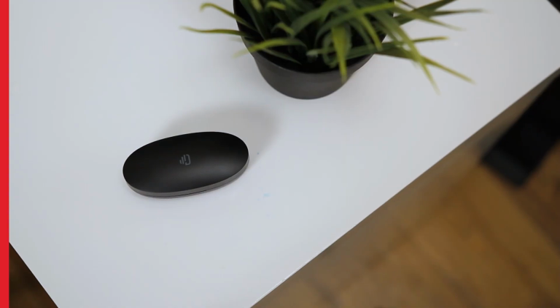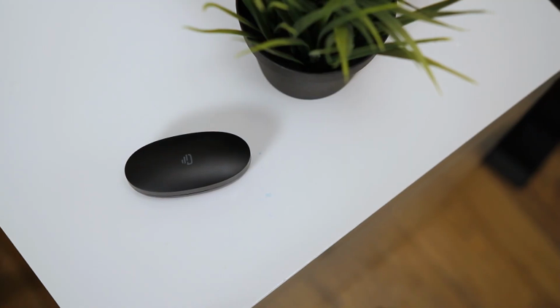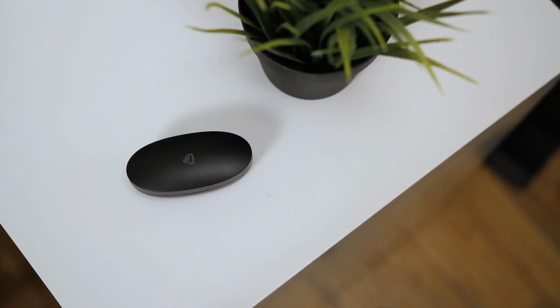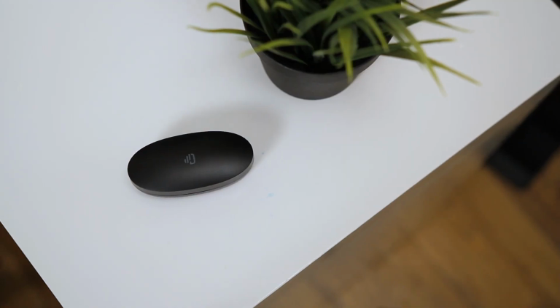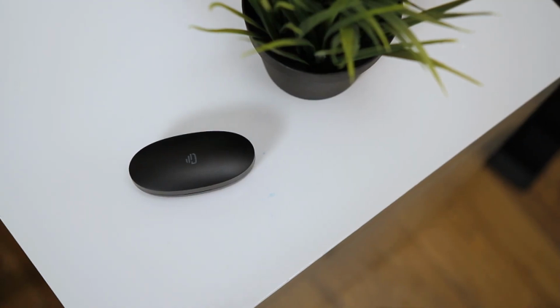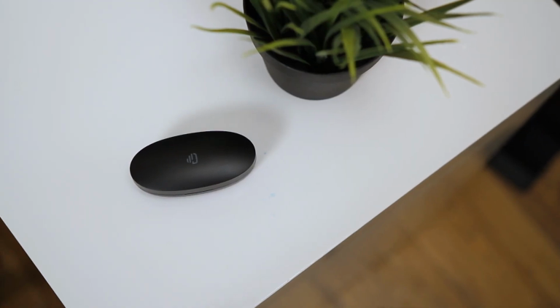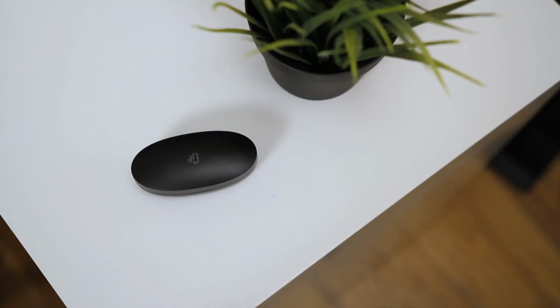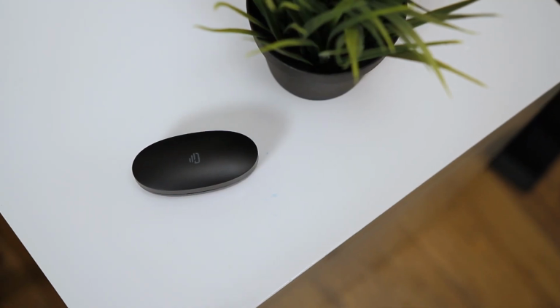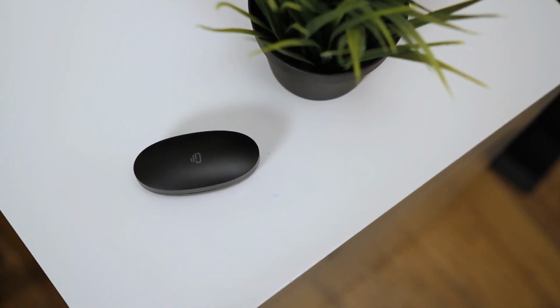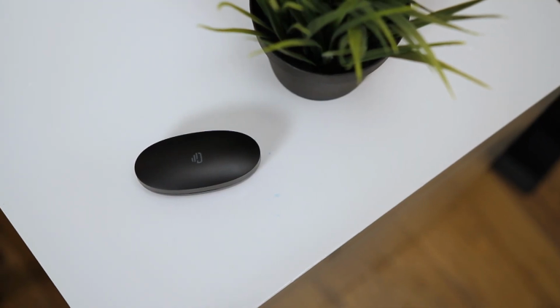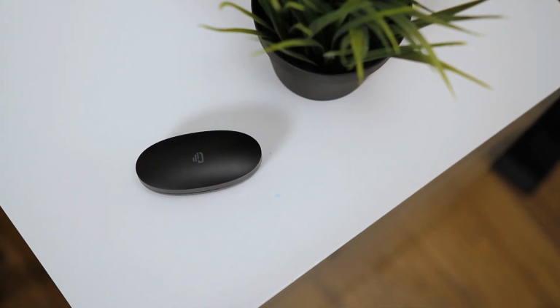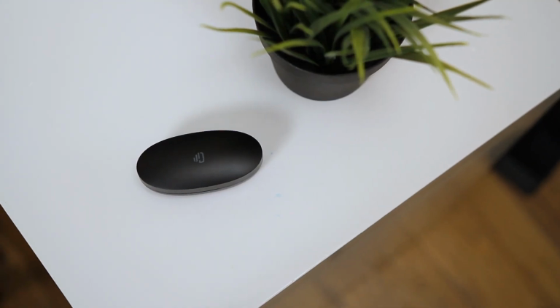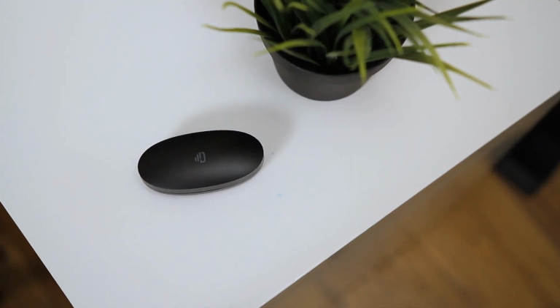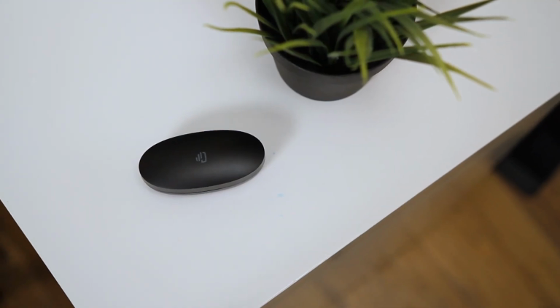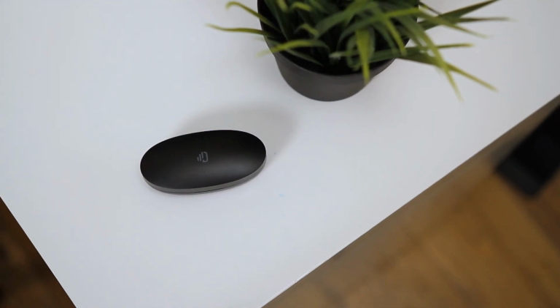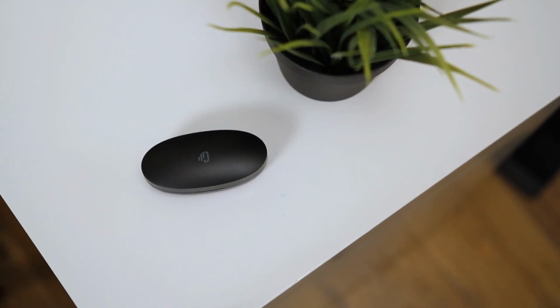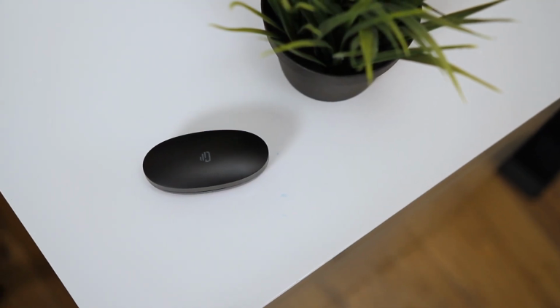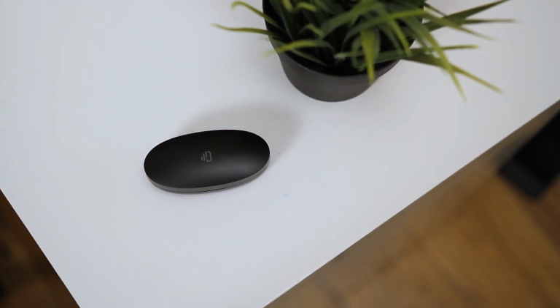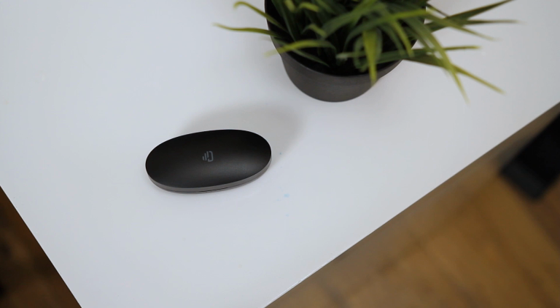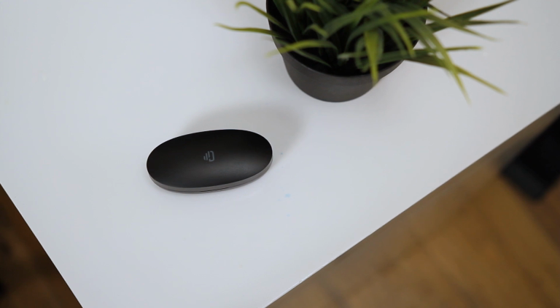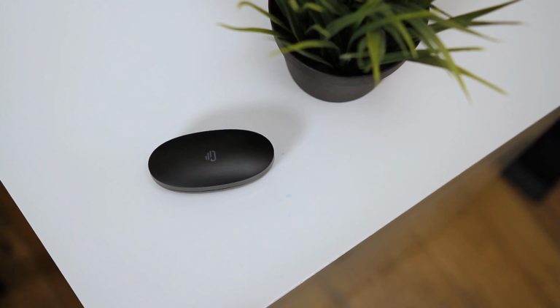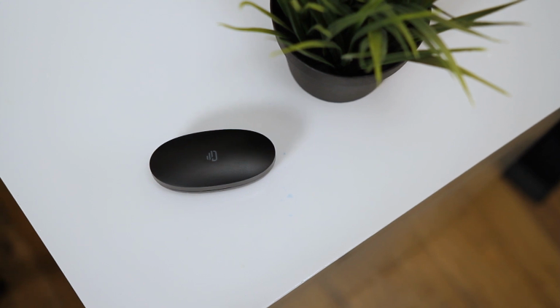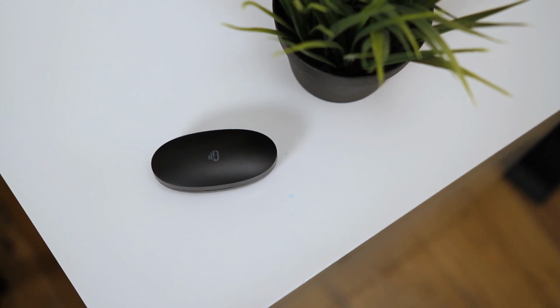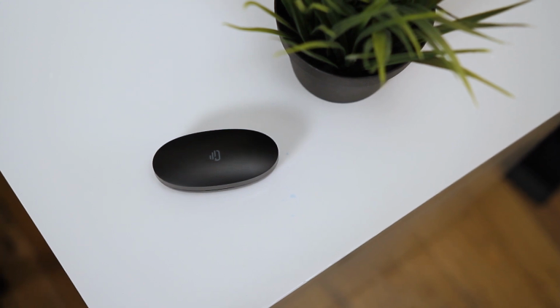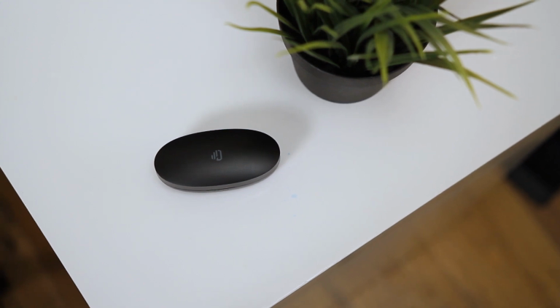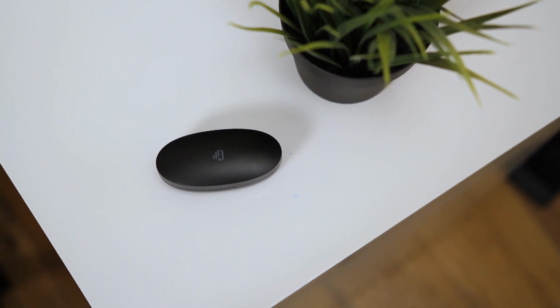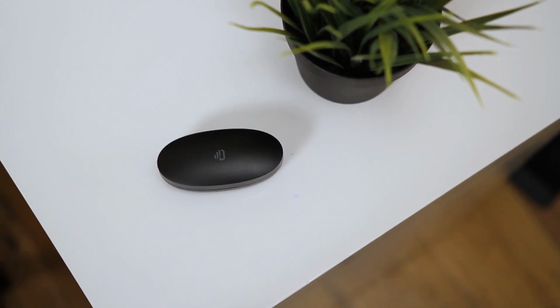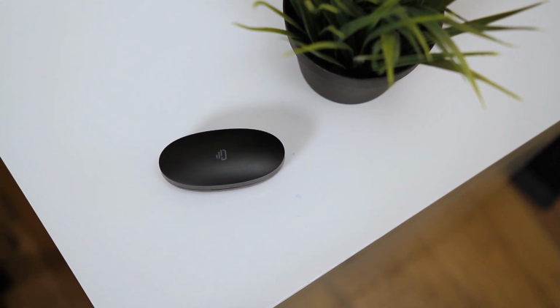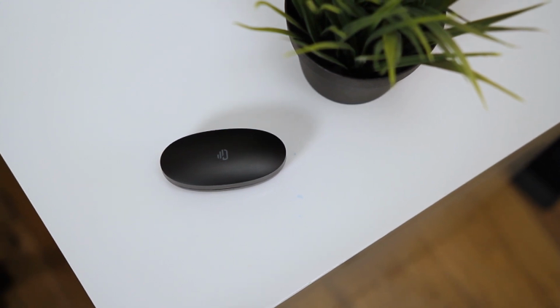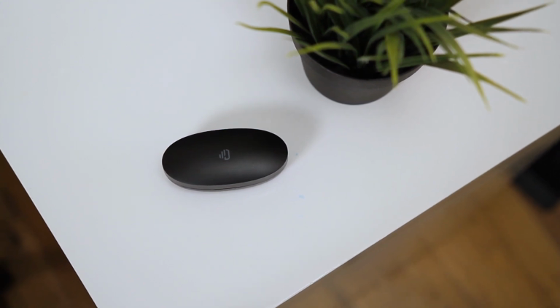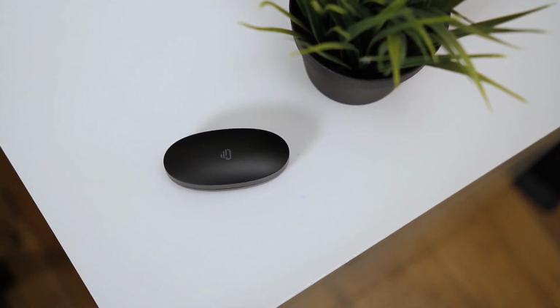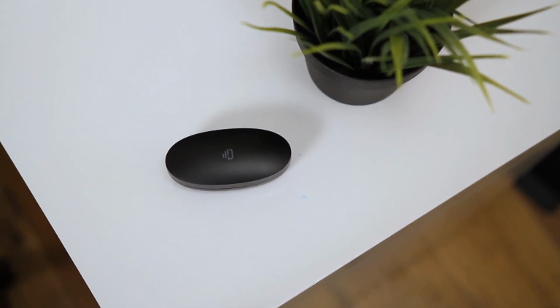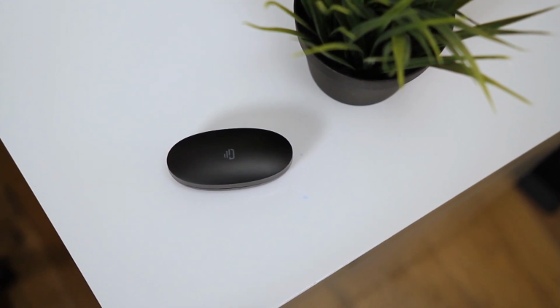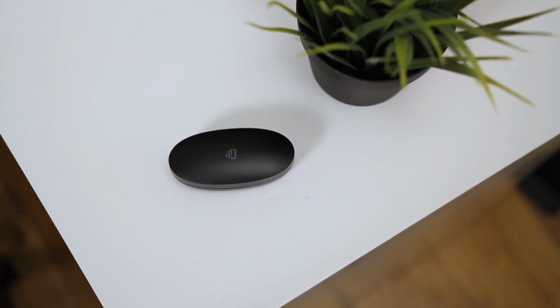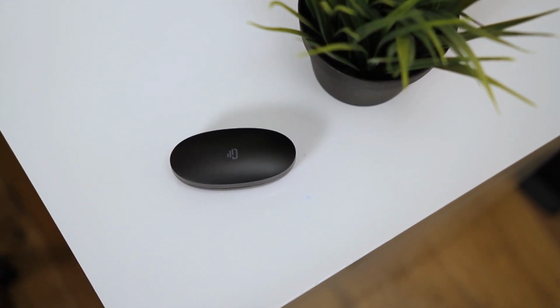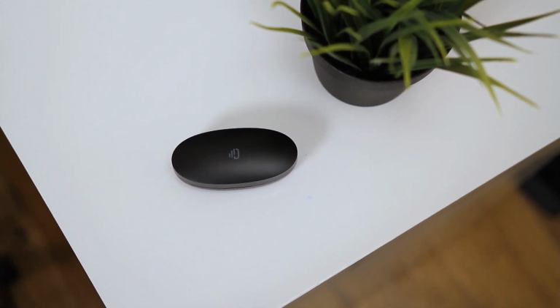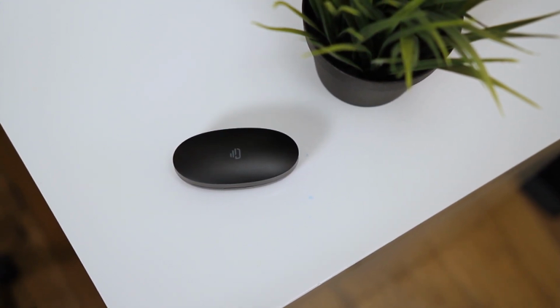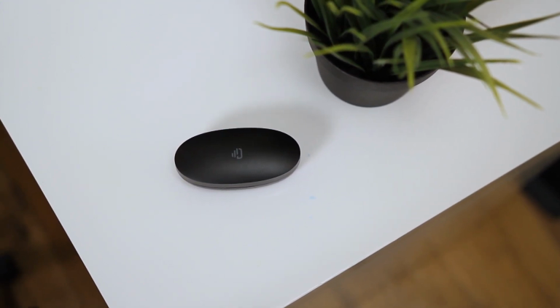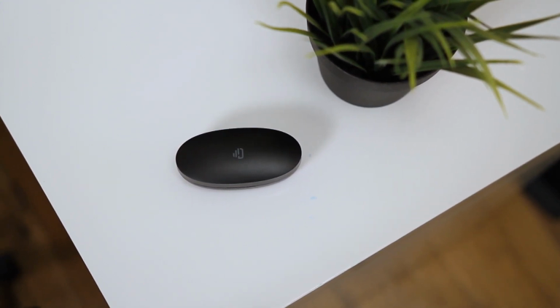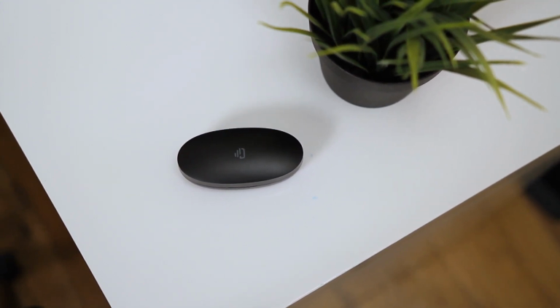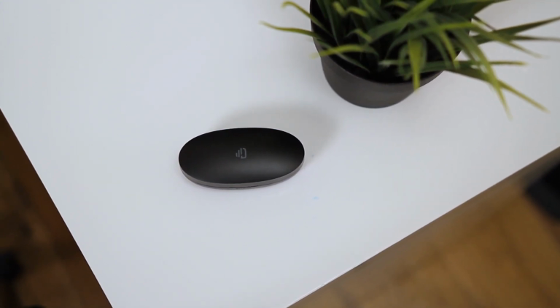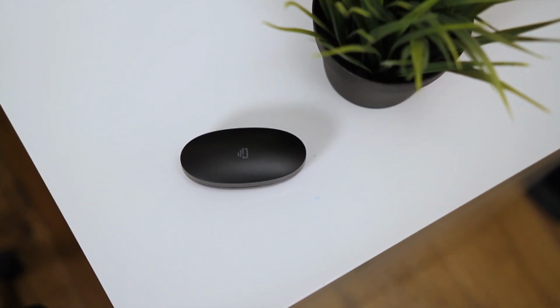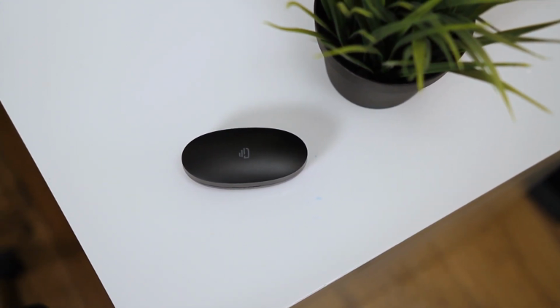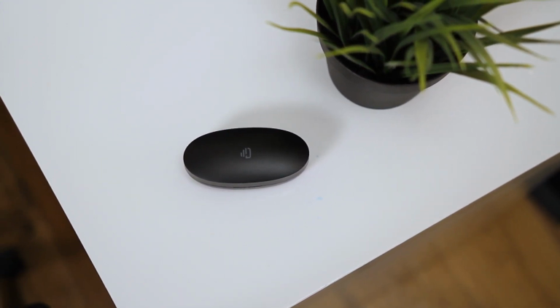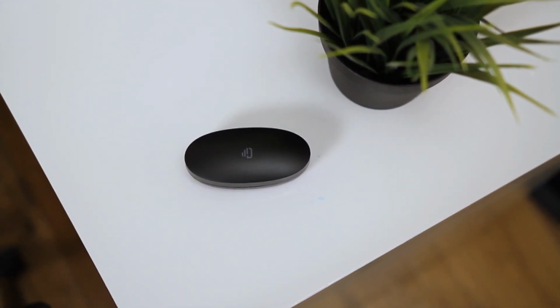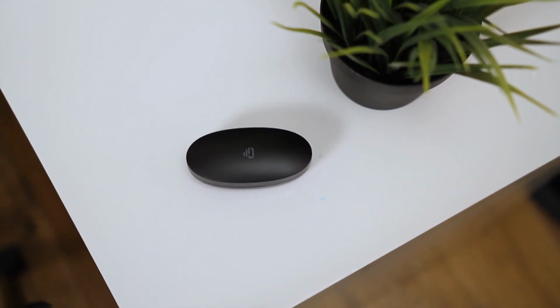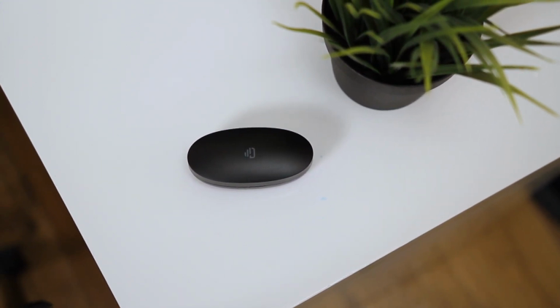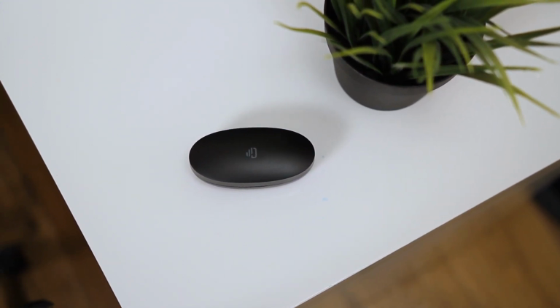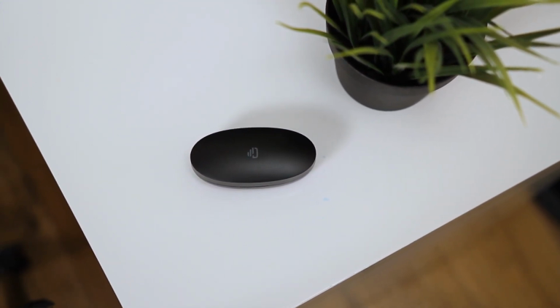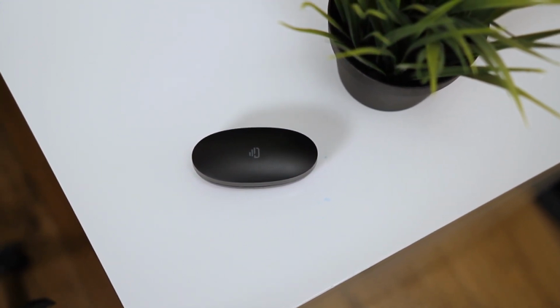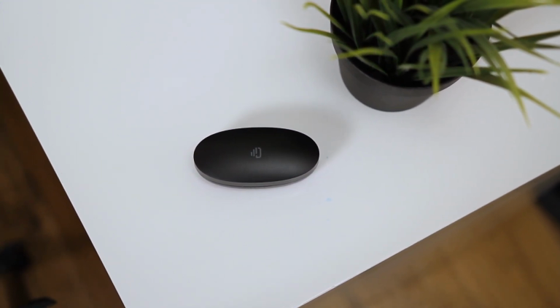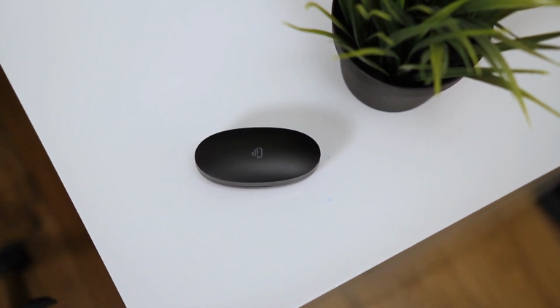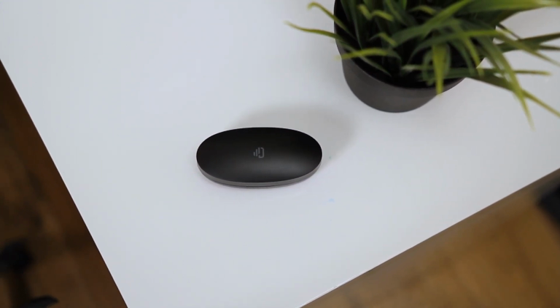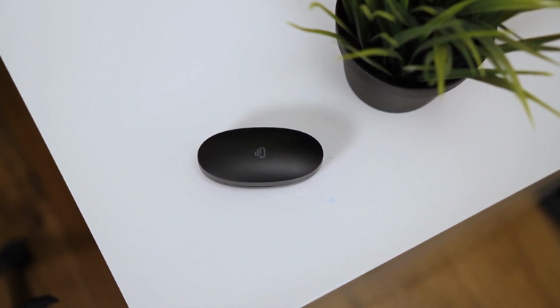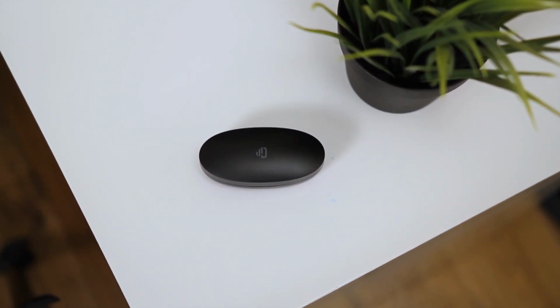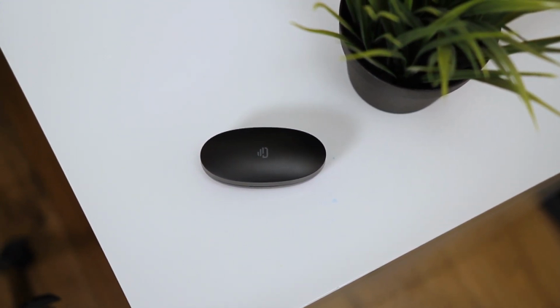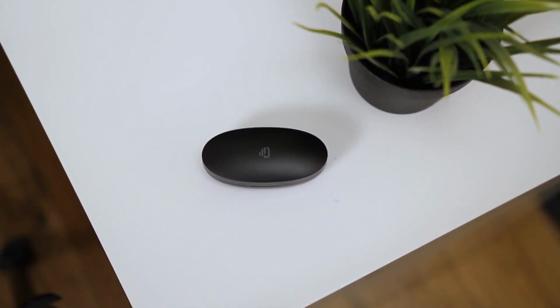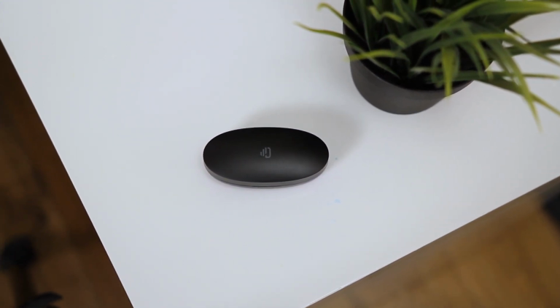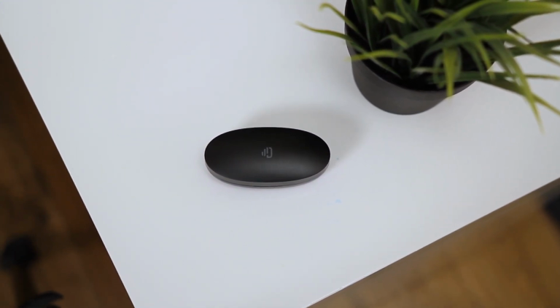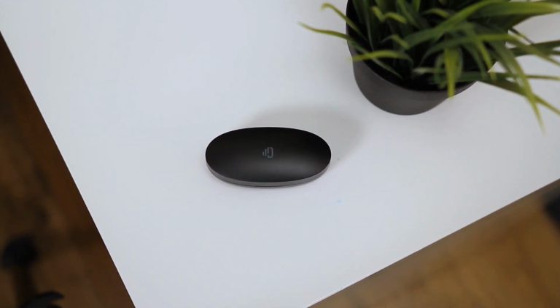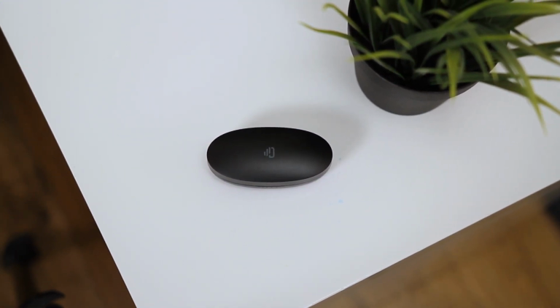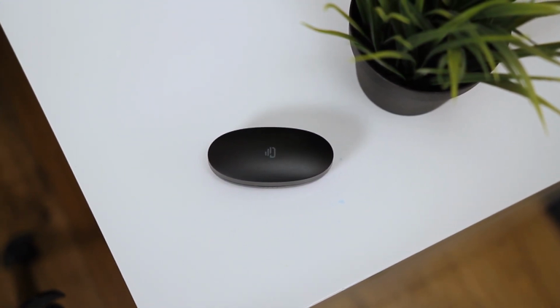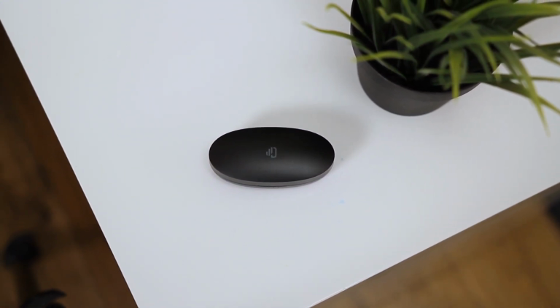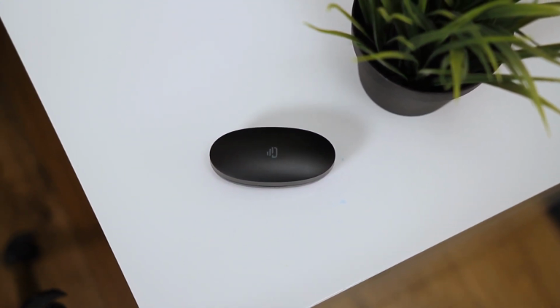Doodio's Shuttle earbuds are a pair of affordable True Wireless earbuds which feature up to 24 hours of listening time, touch controls and water resistance.